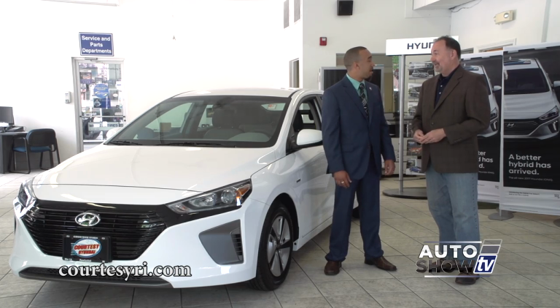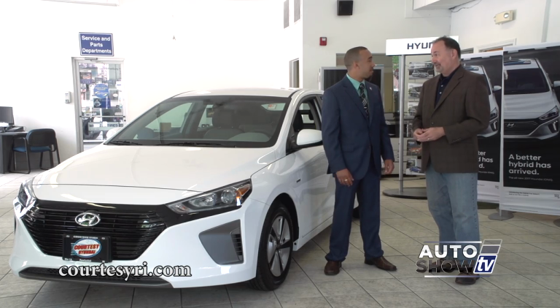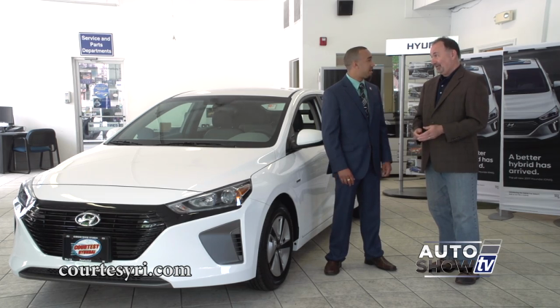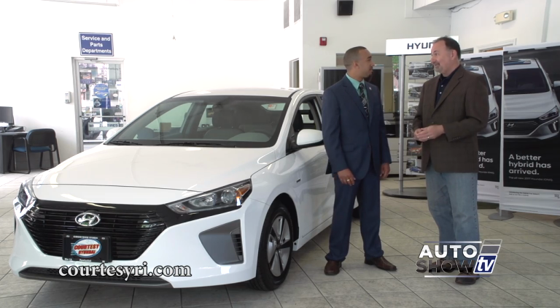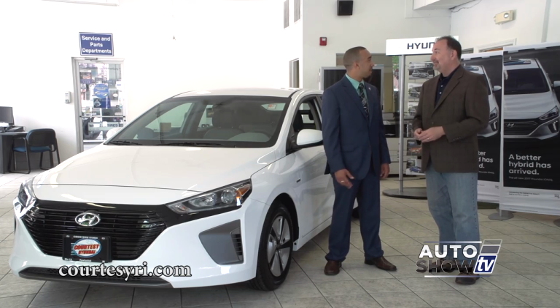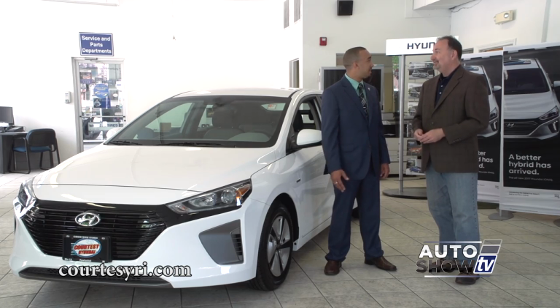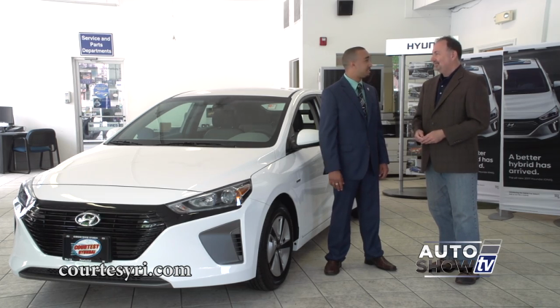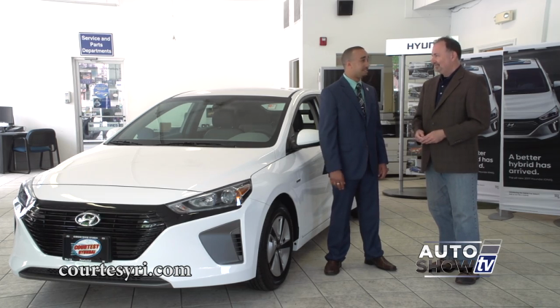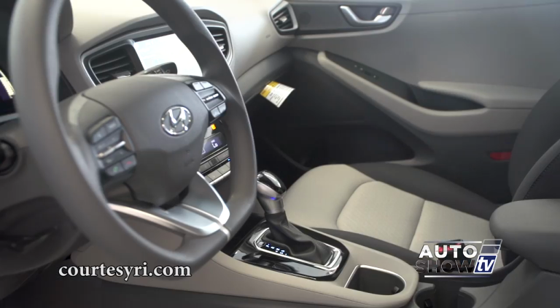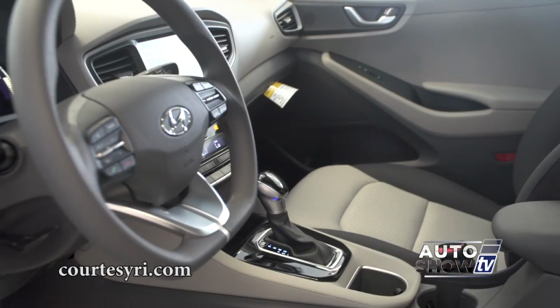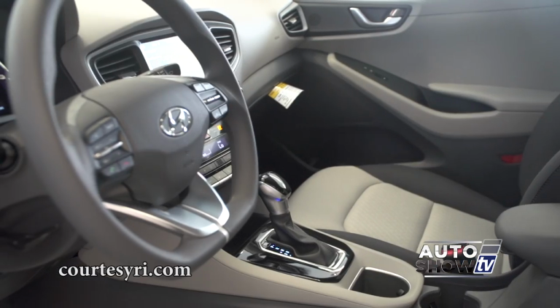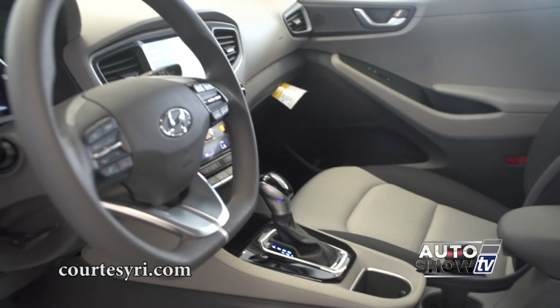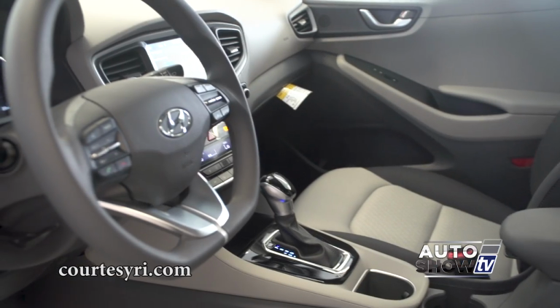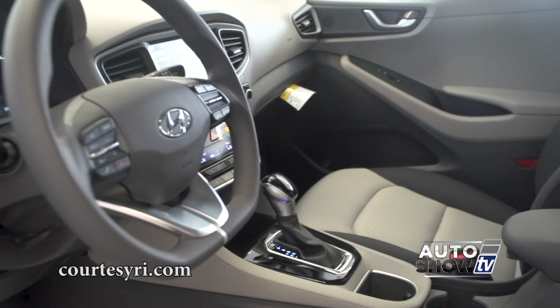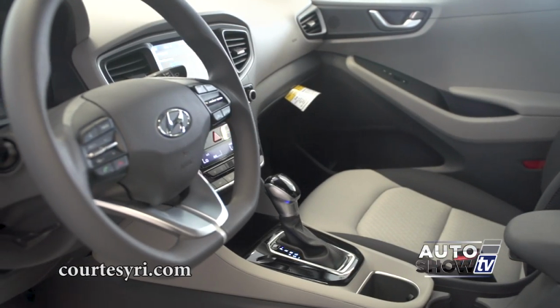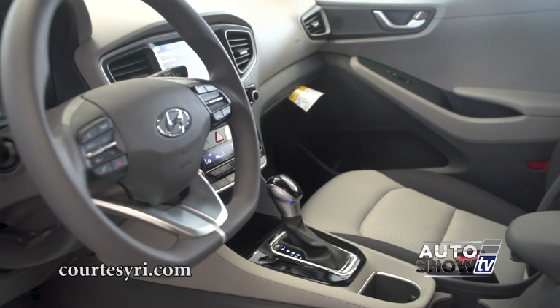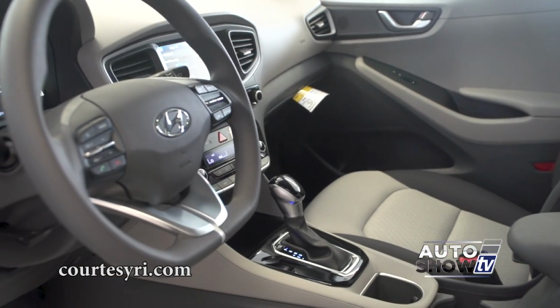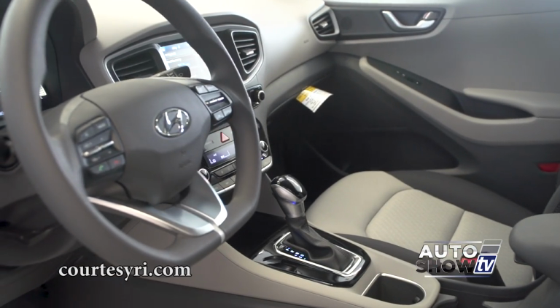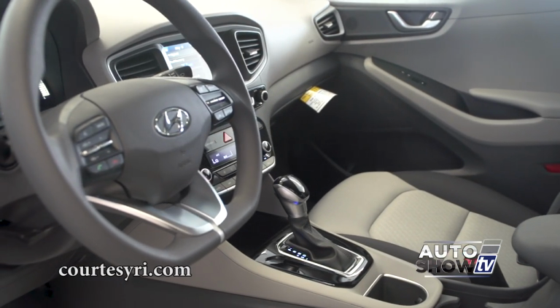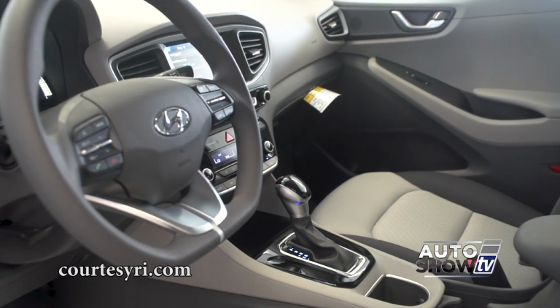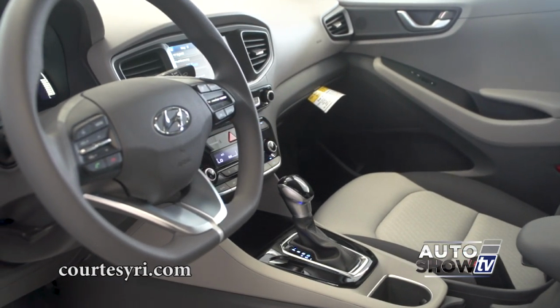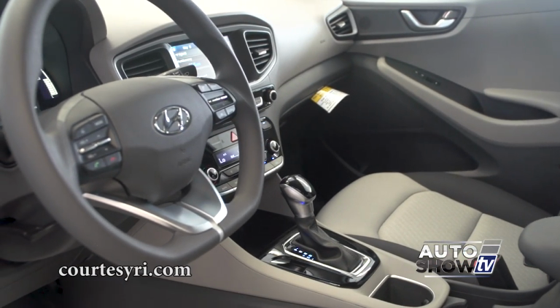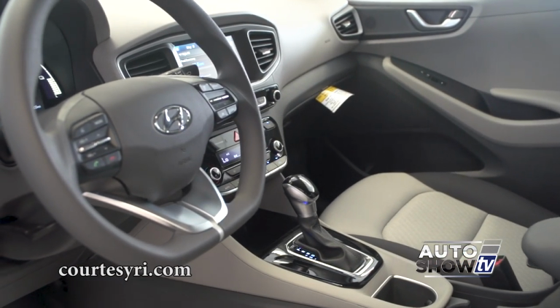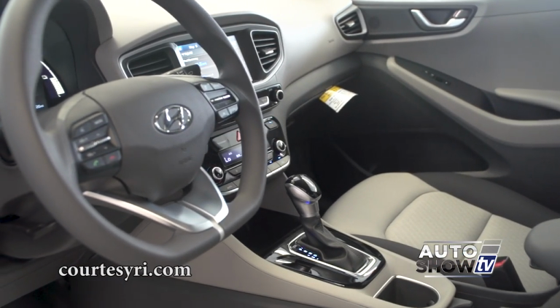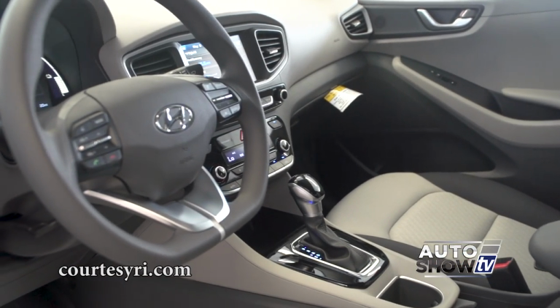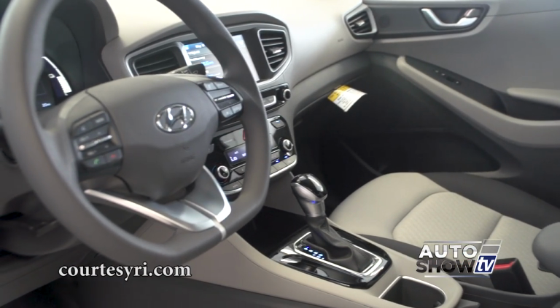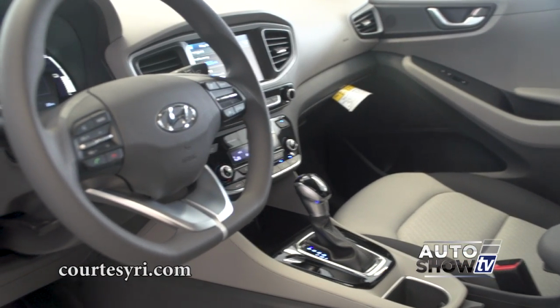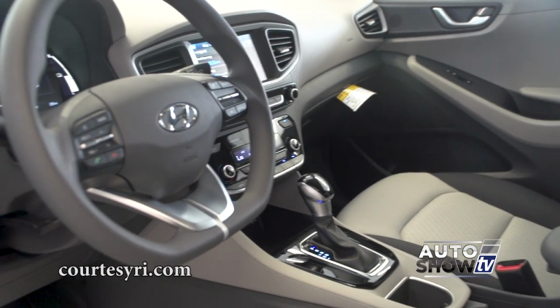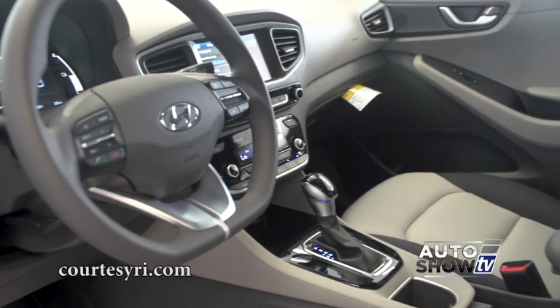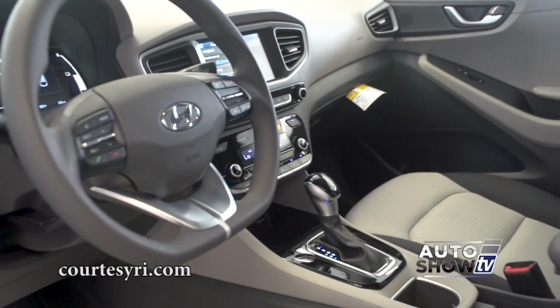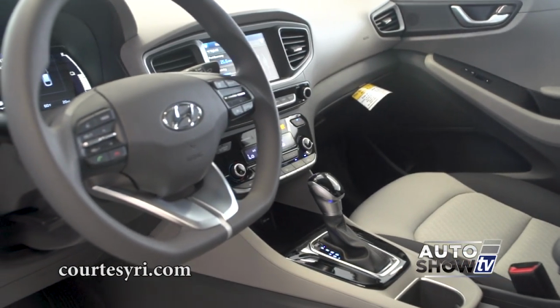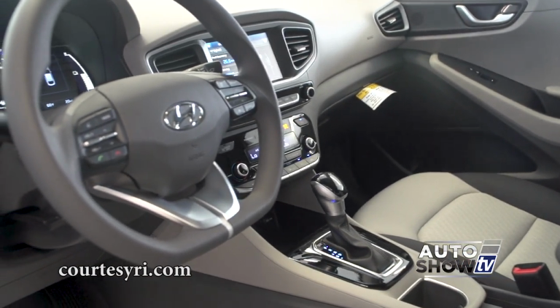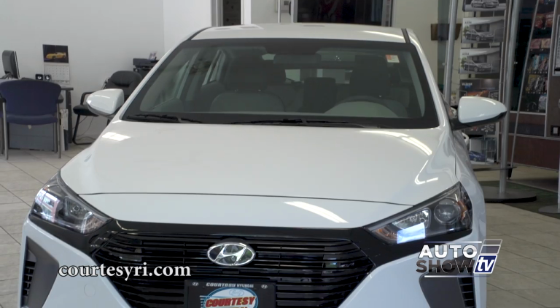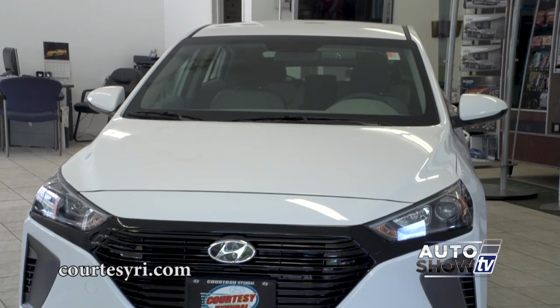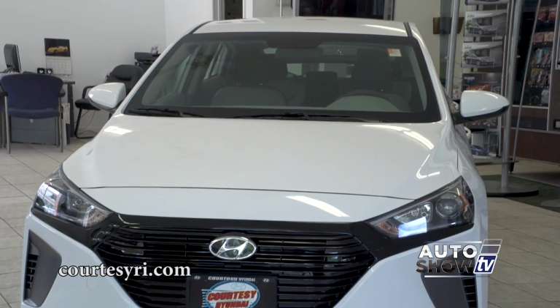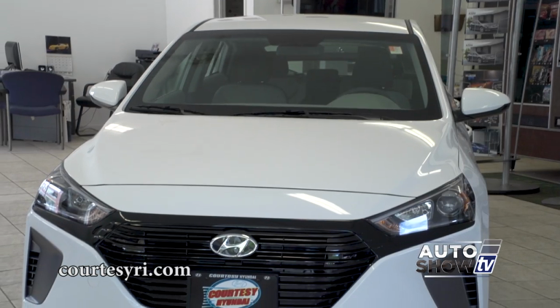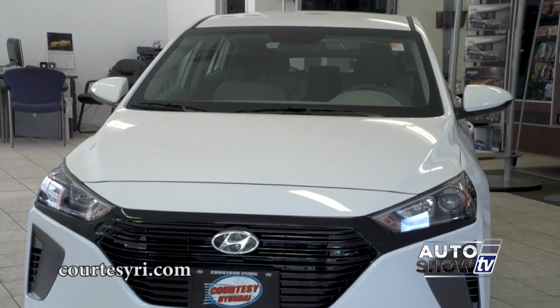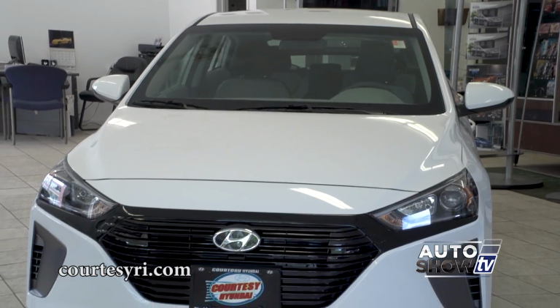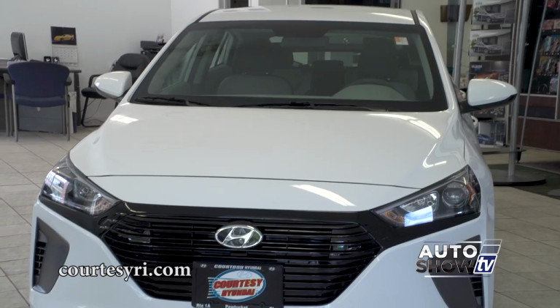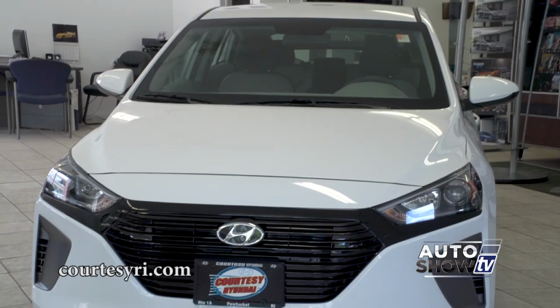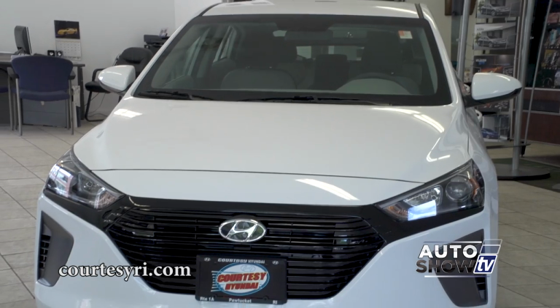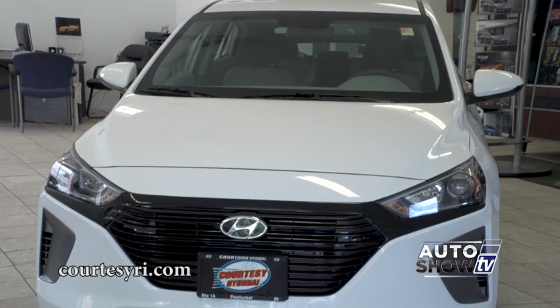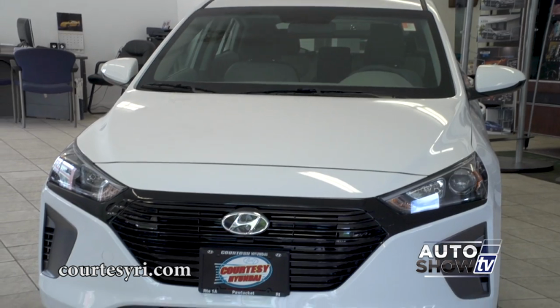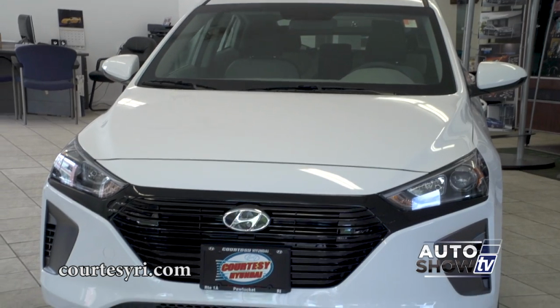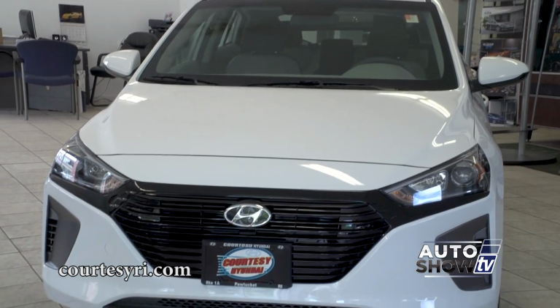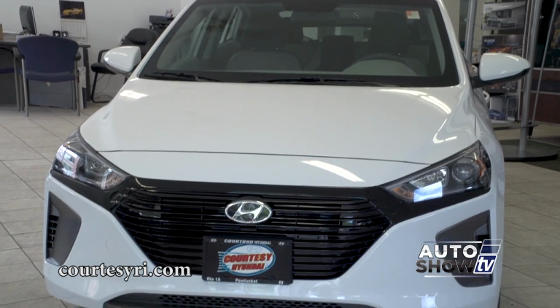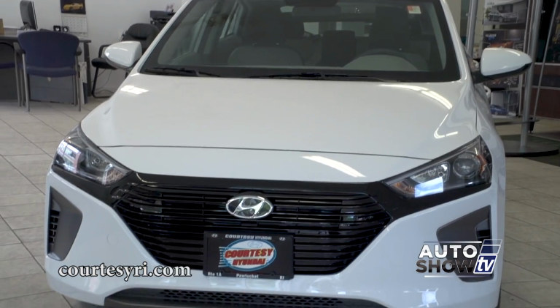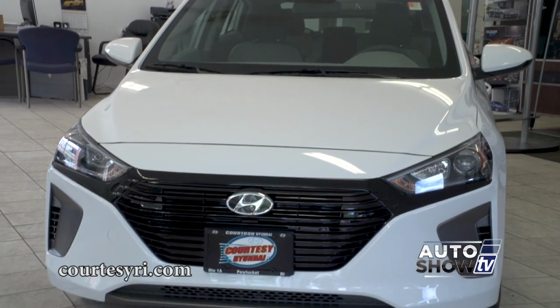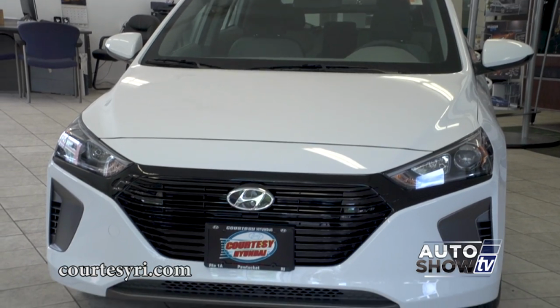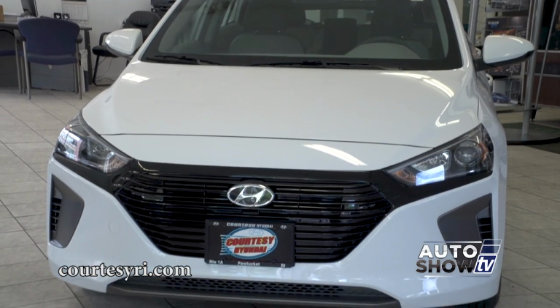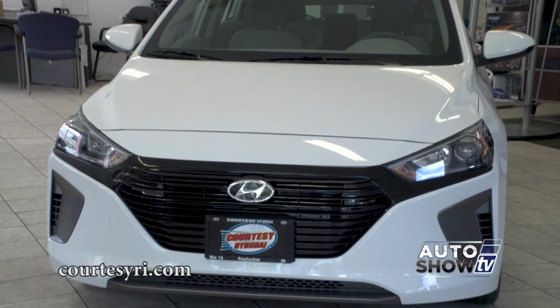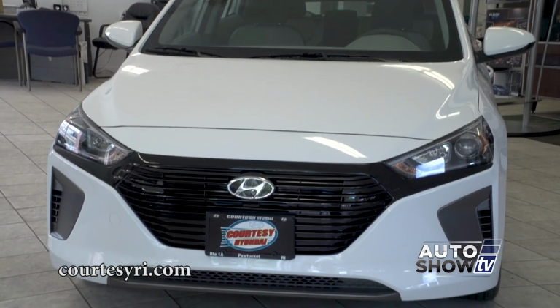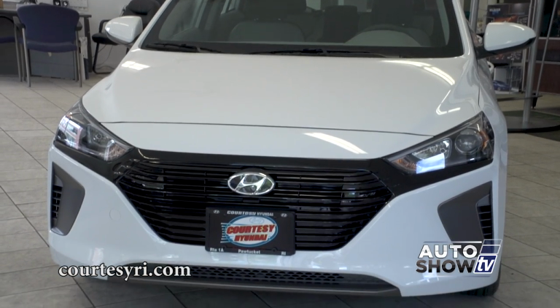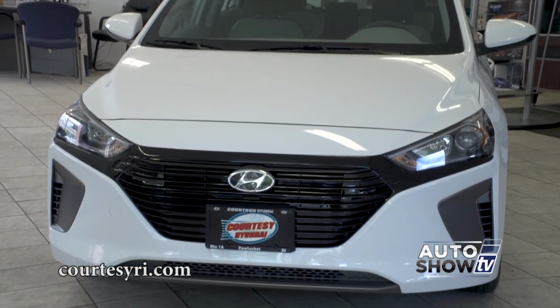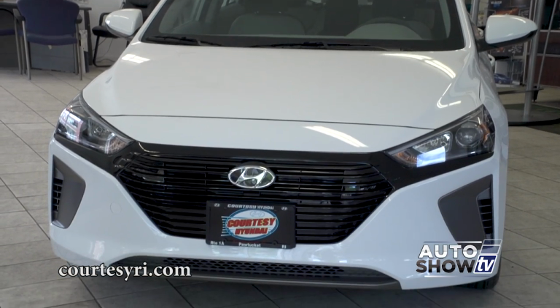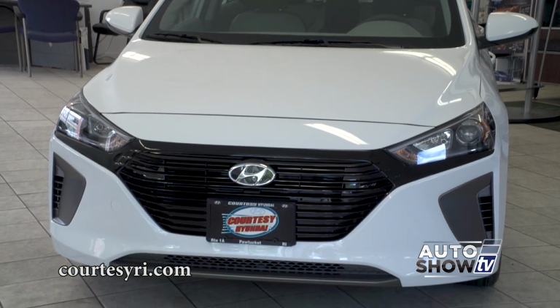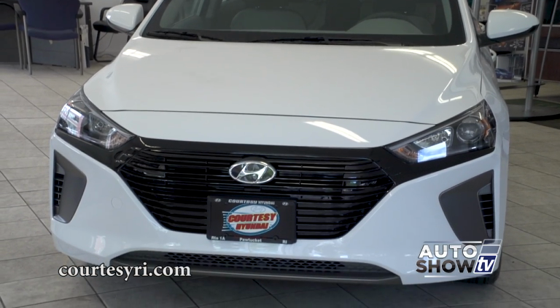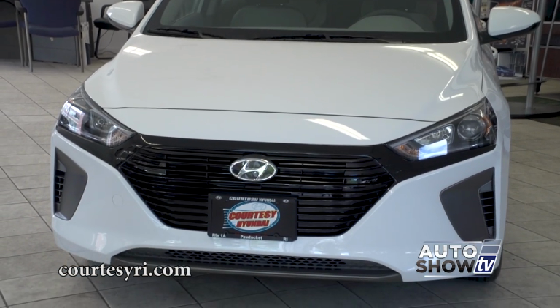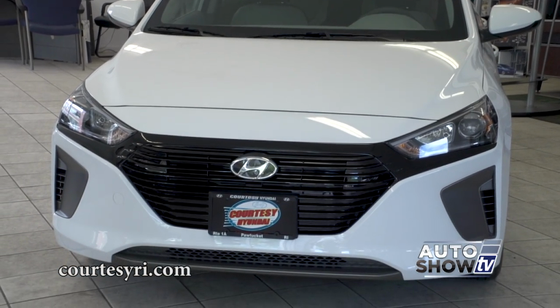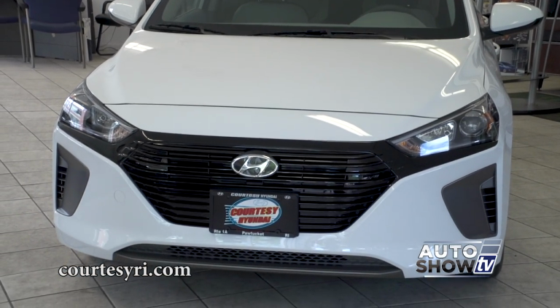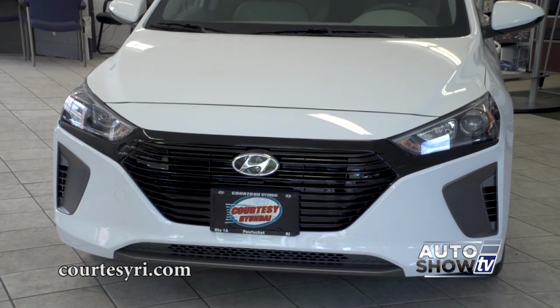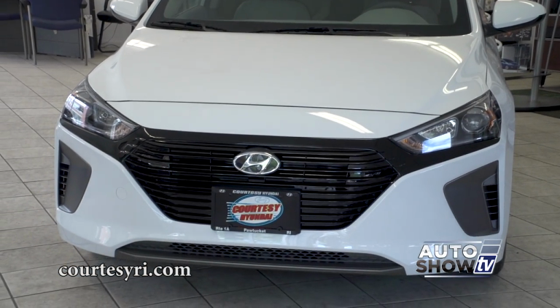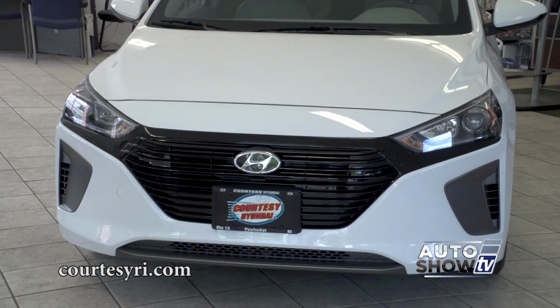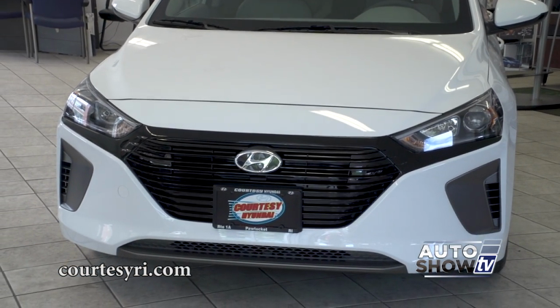That's good. It looks a lot like an Elantra, really. It looks like a regular vehicle. Looking at this car, you wouldn't think it's a hybrid.